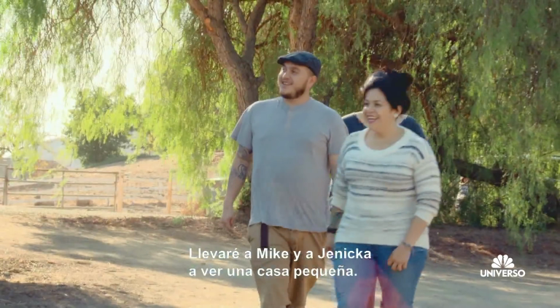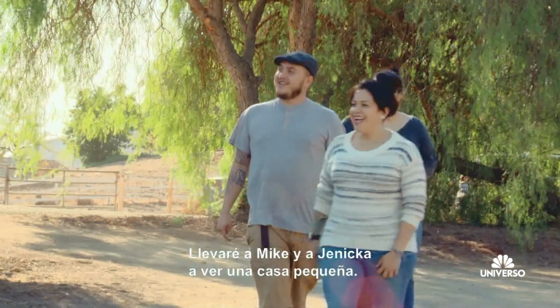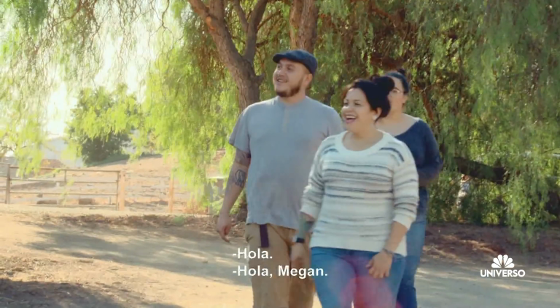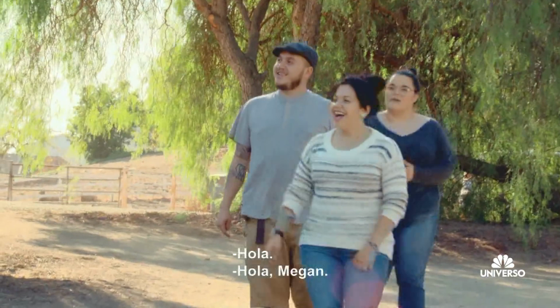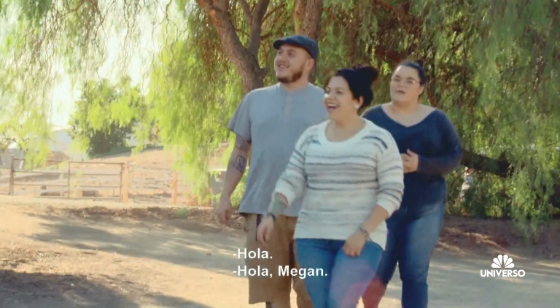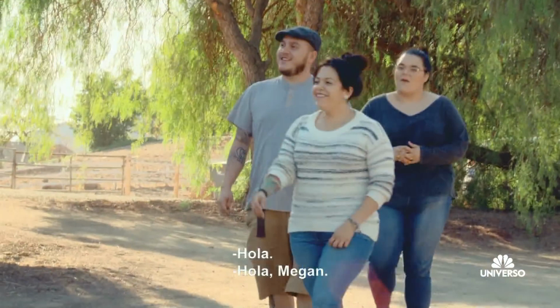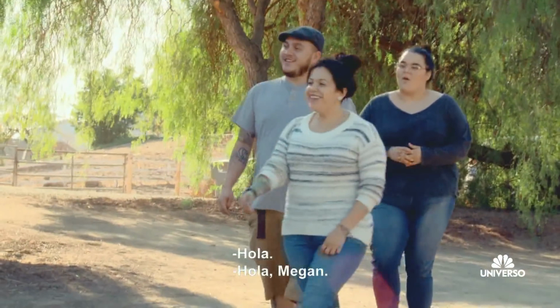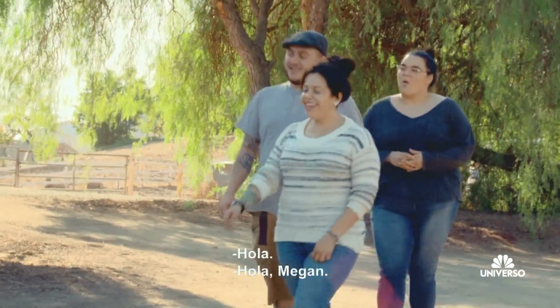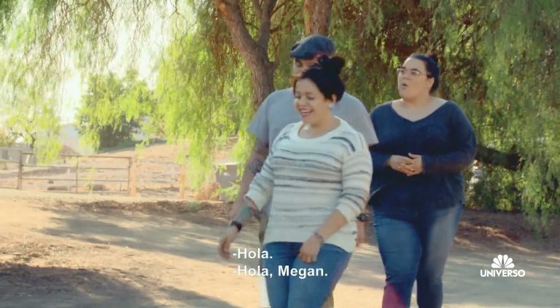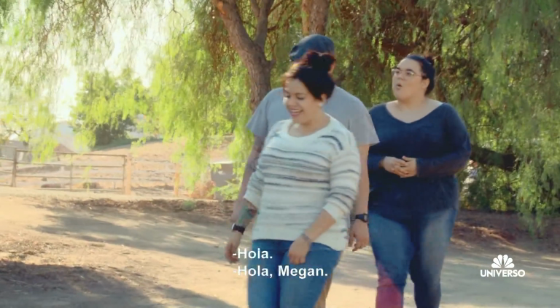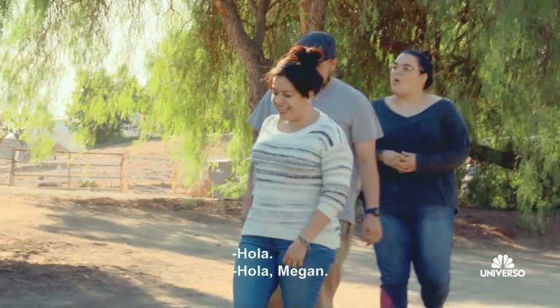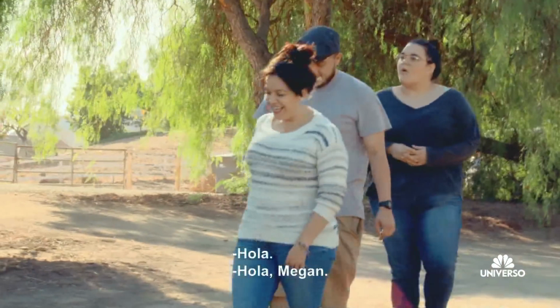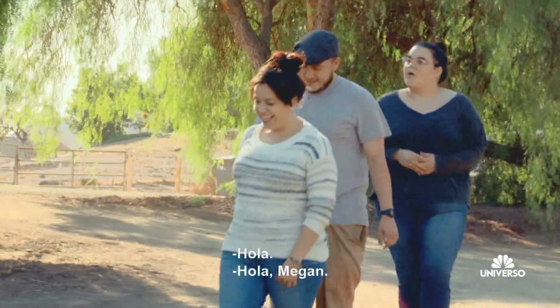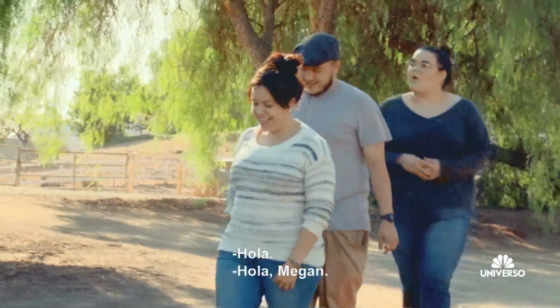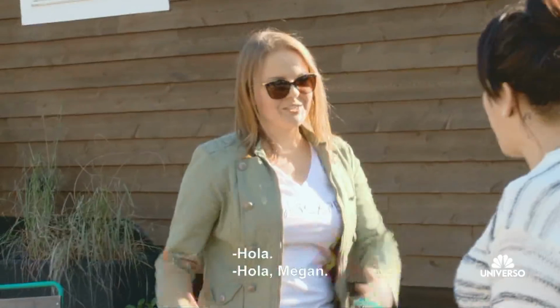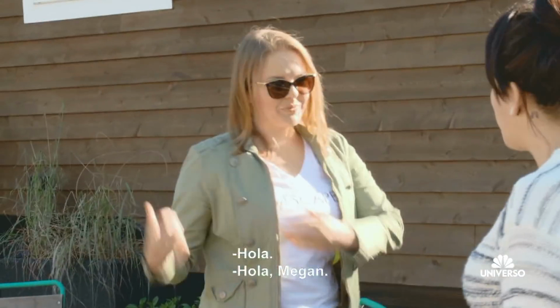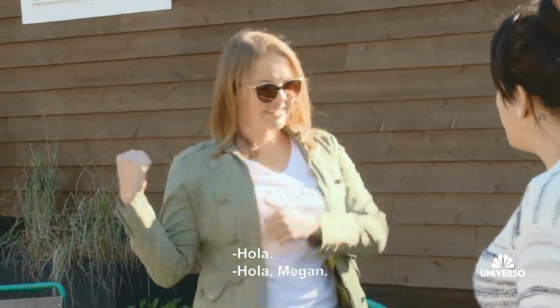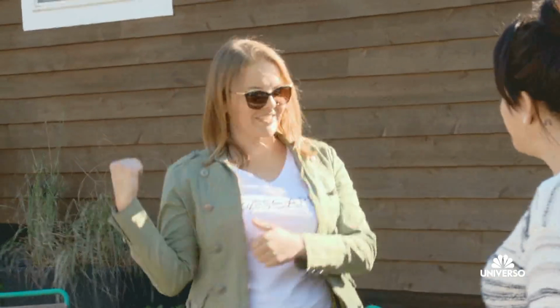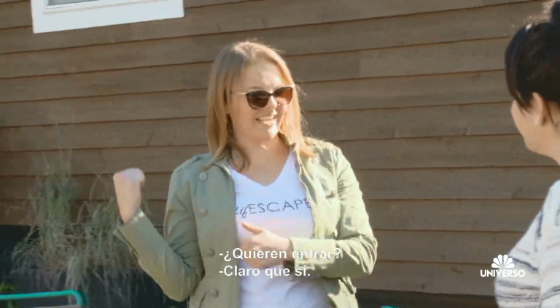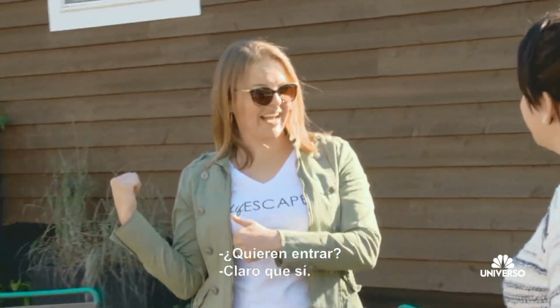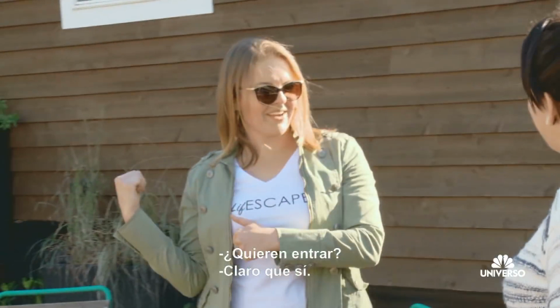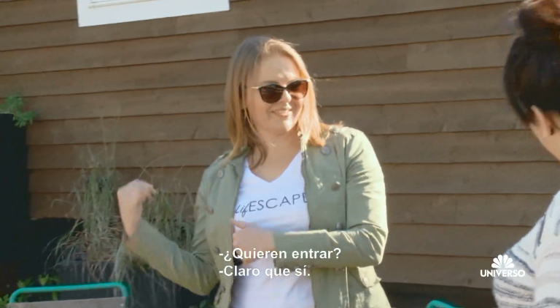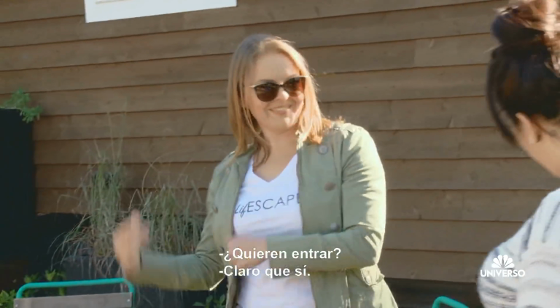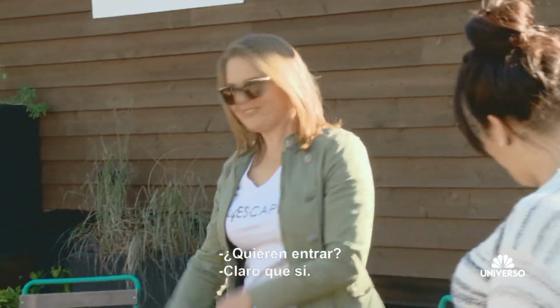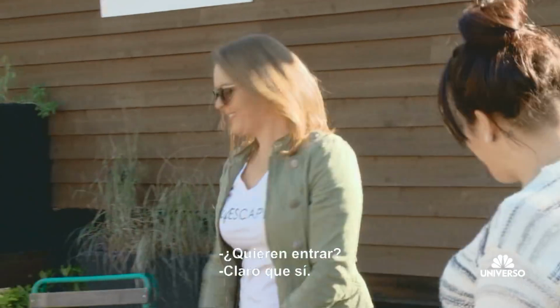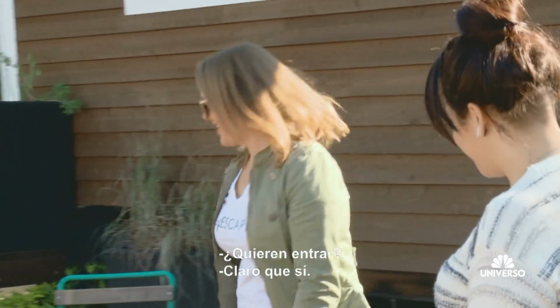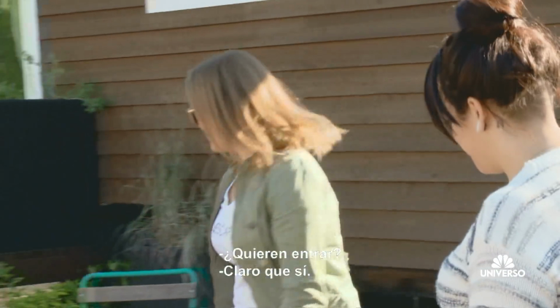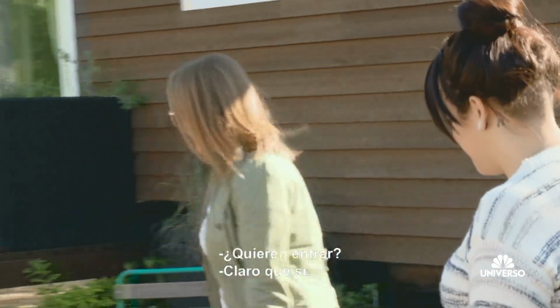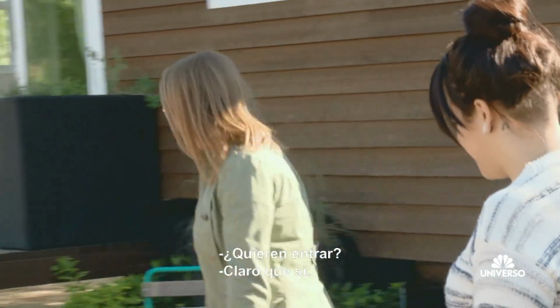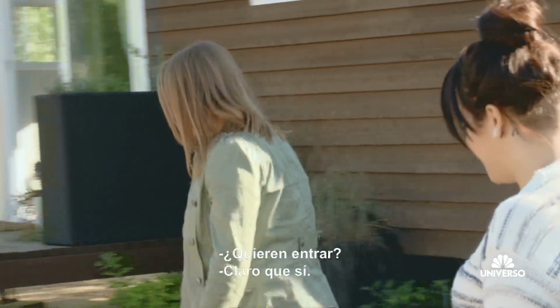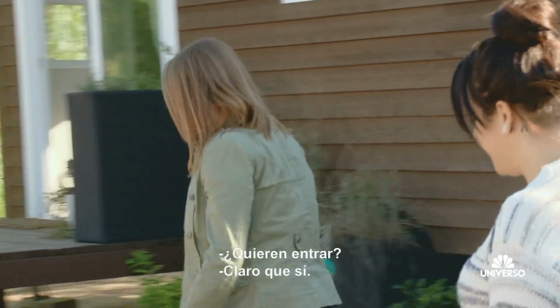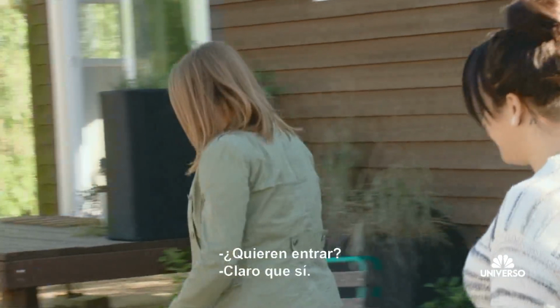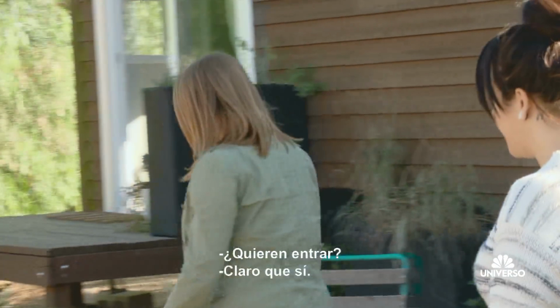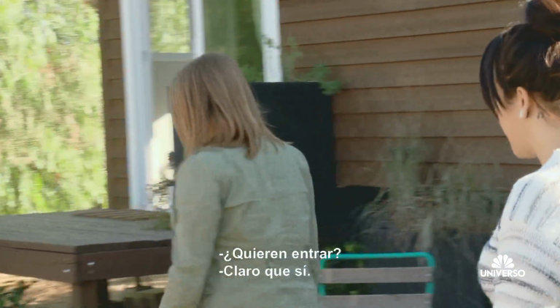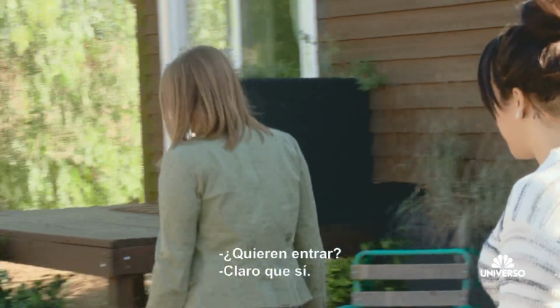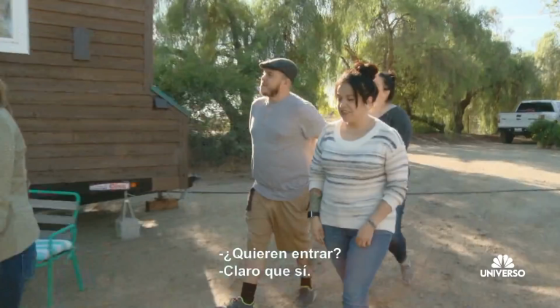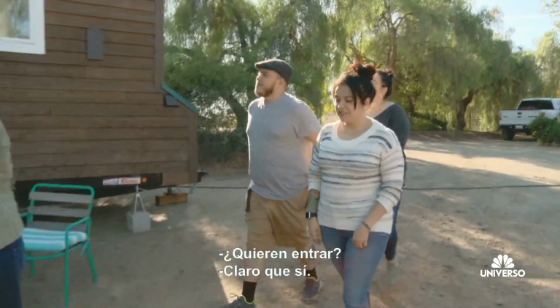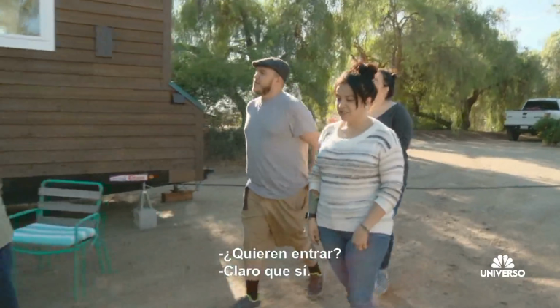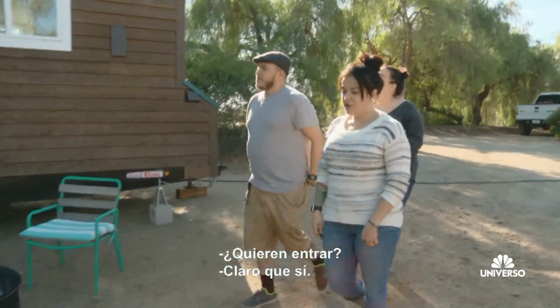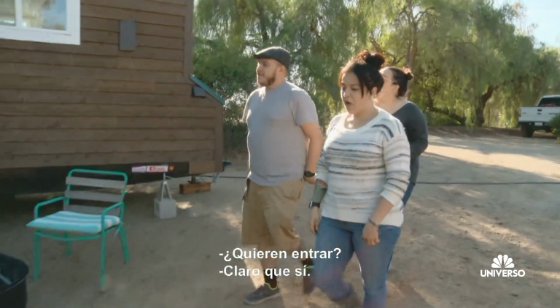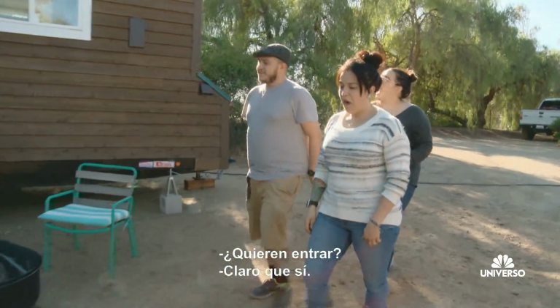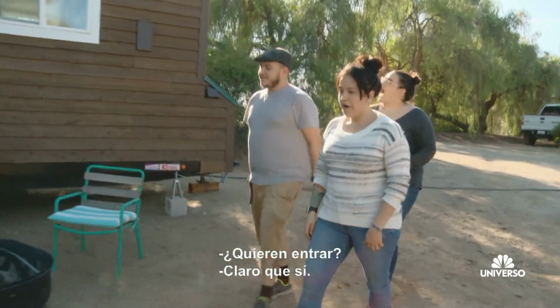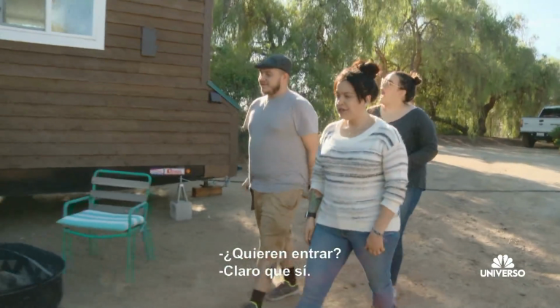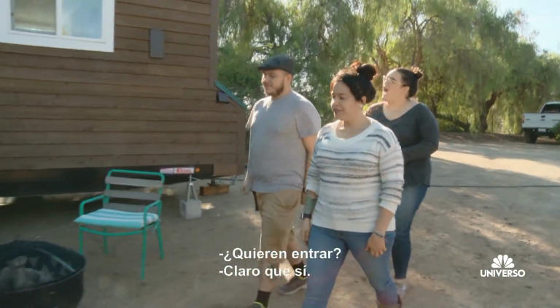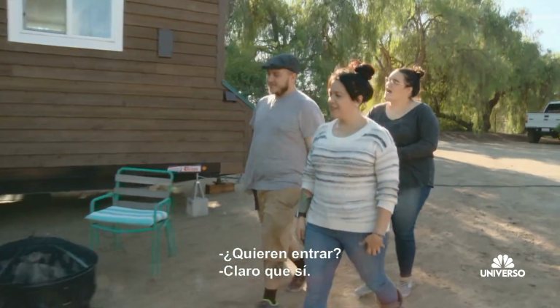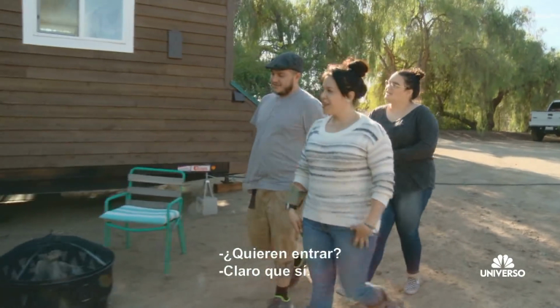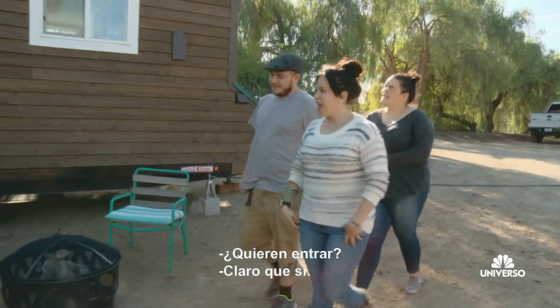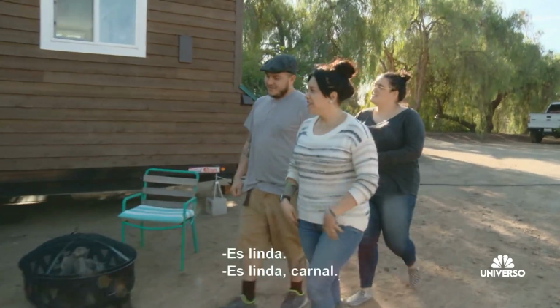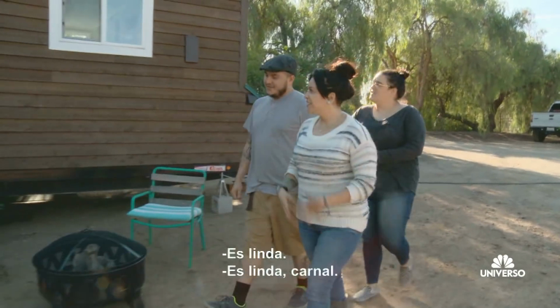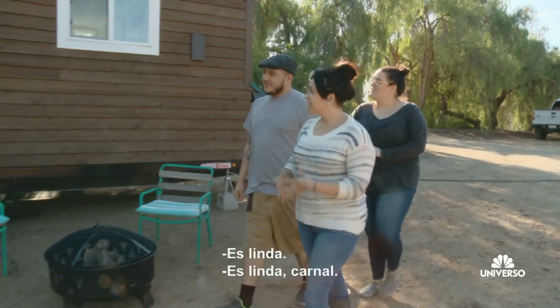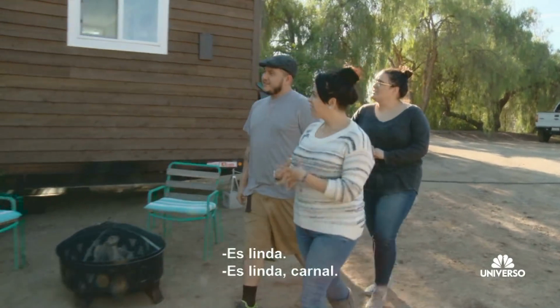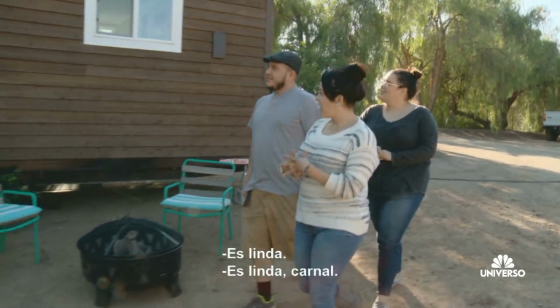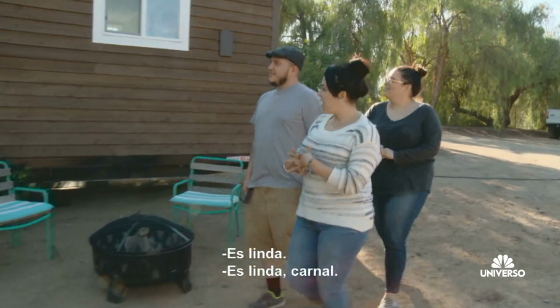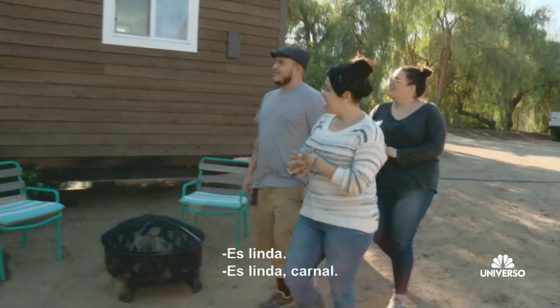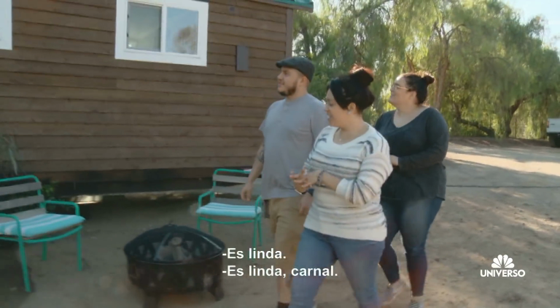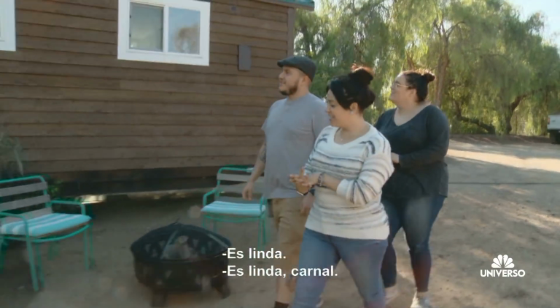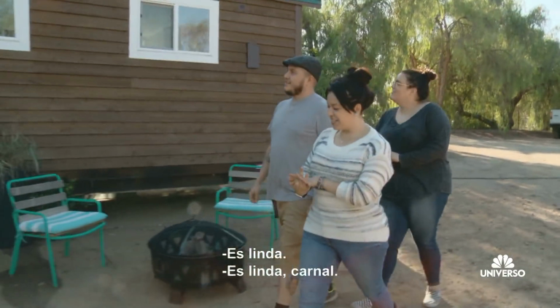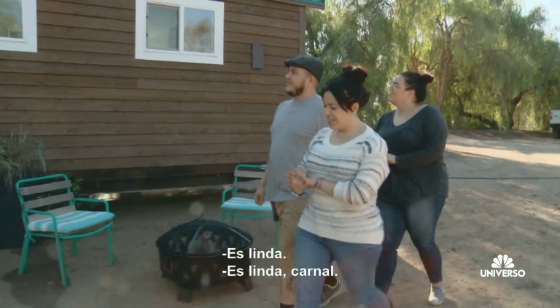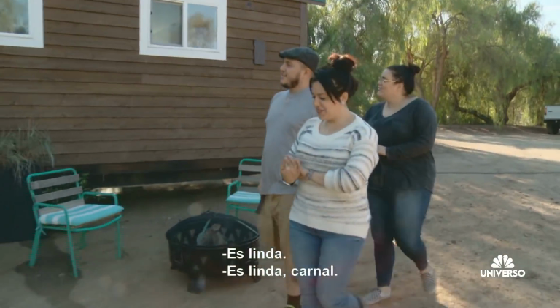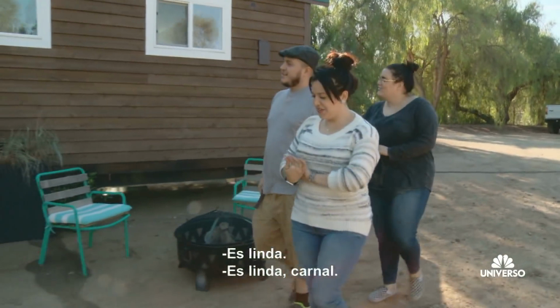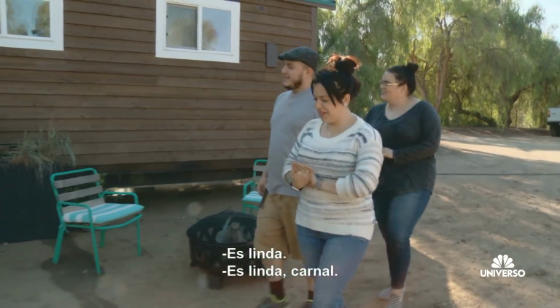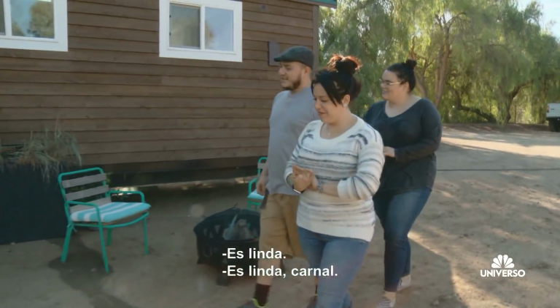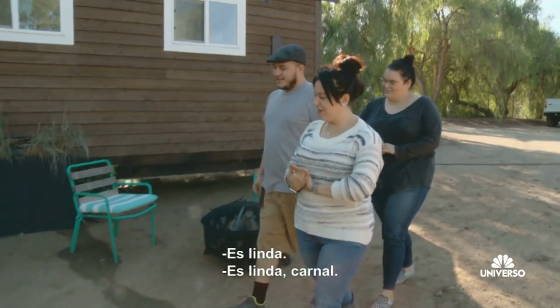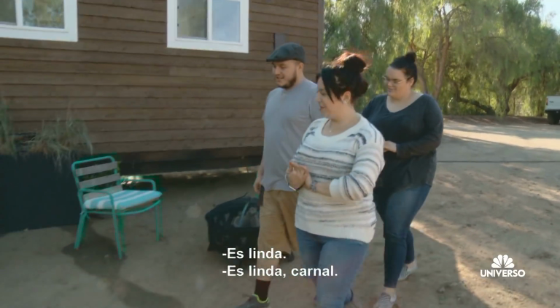Hi. Hi, Megan. You want to check it out? Yes. It's so cute. It's cute, huh, brother?